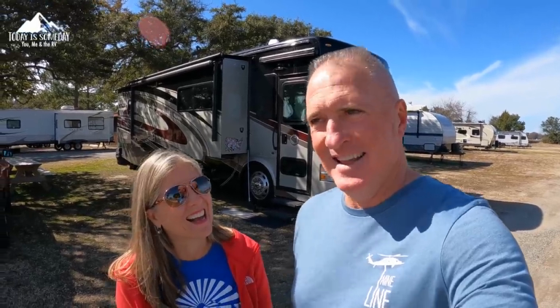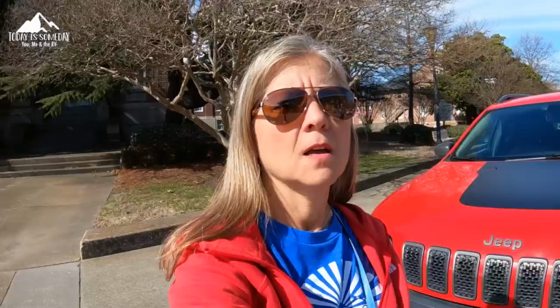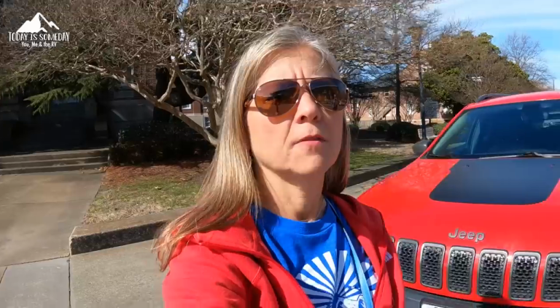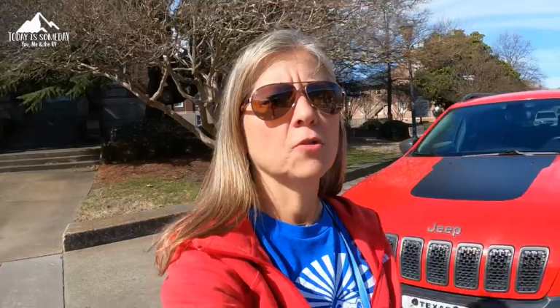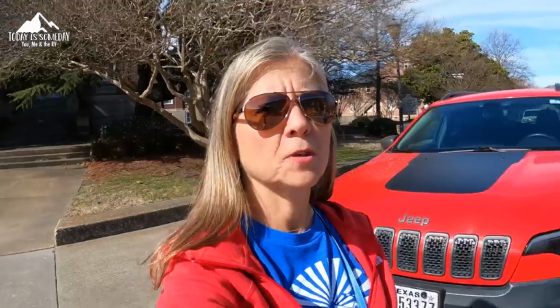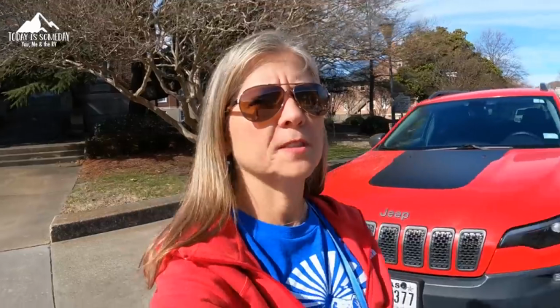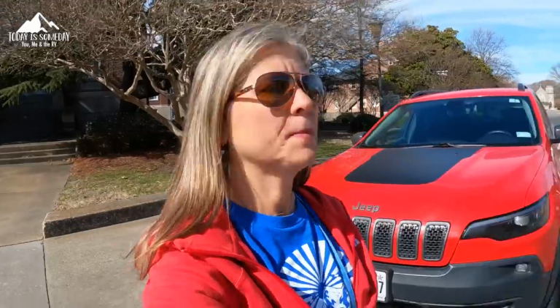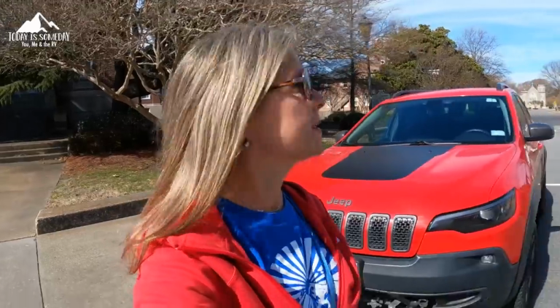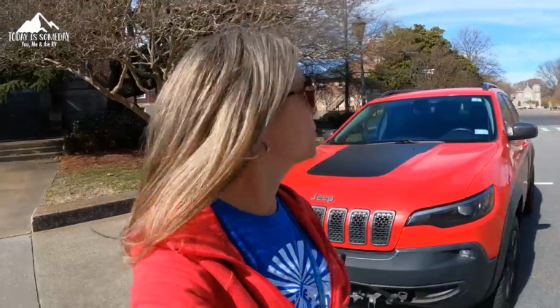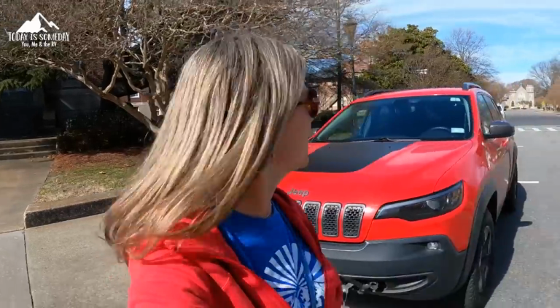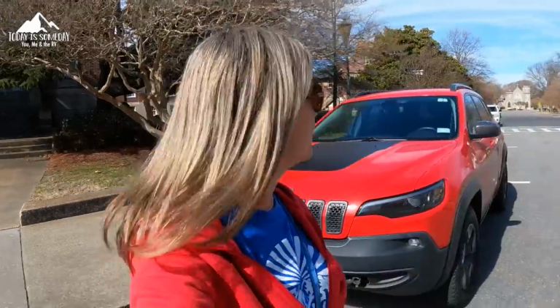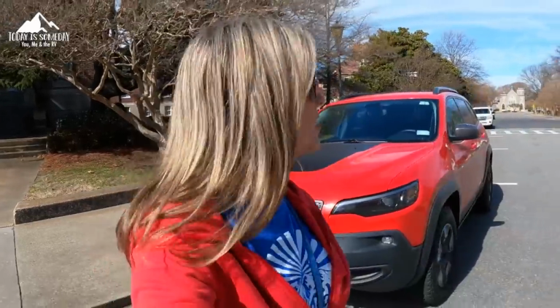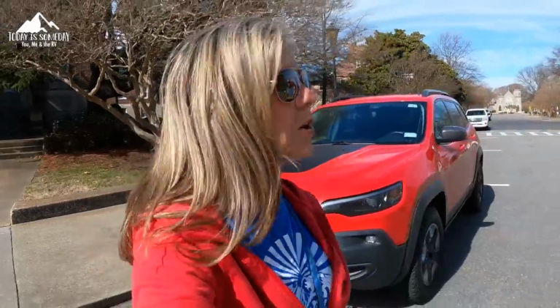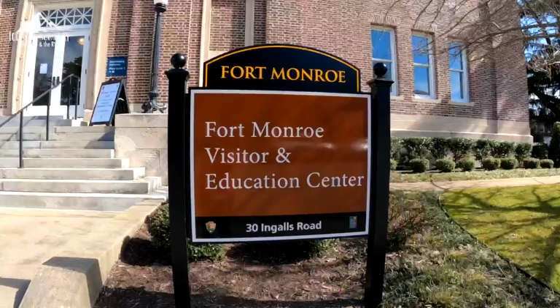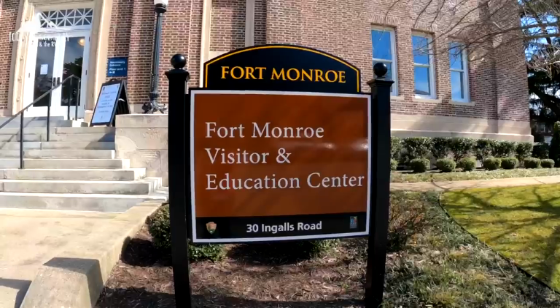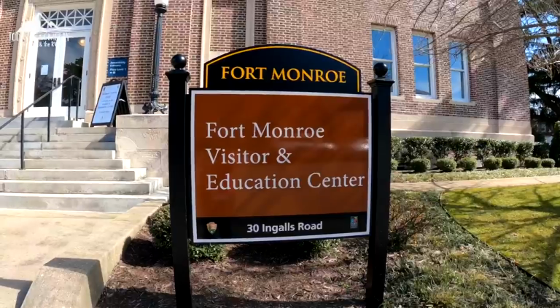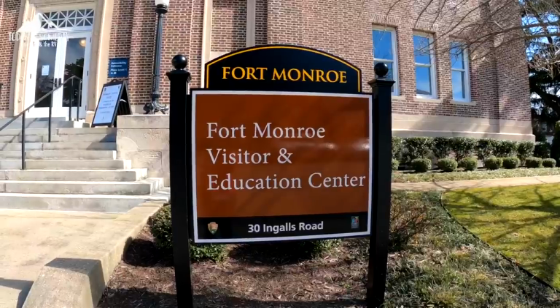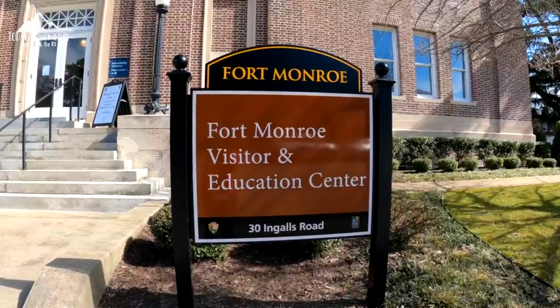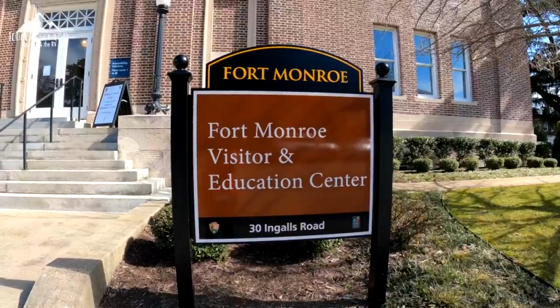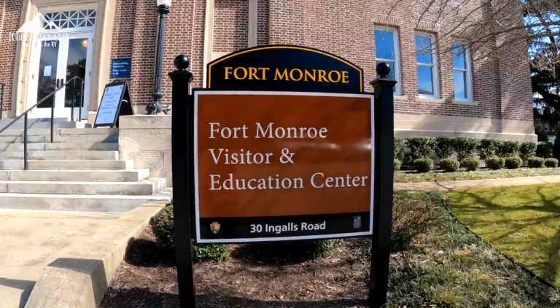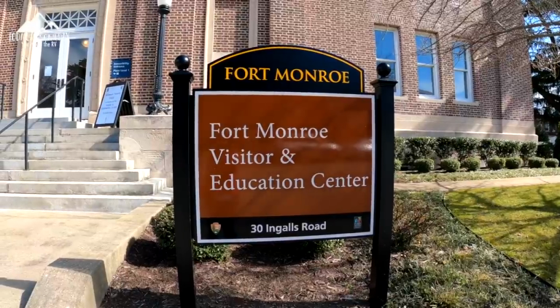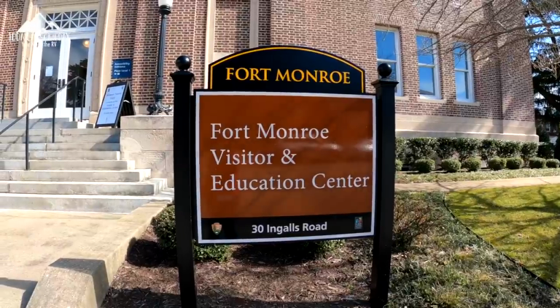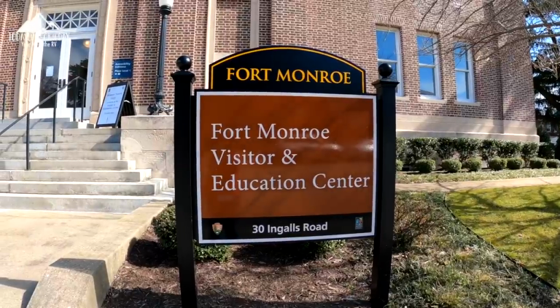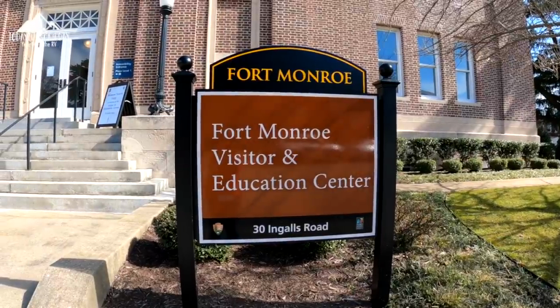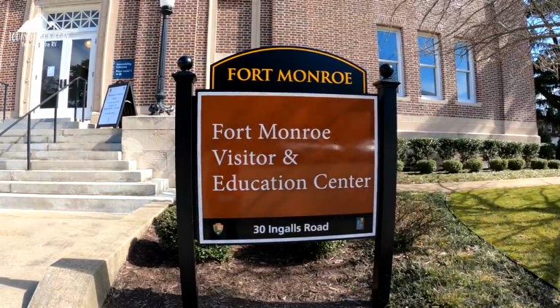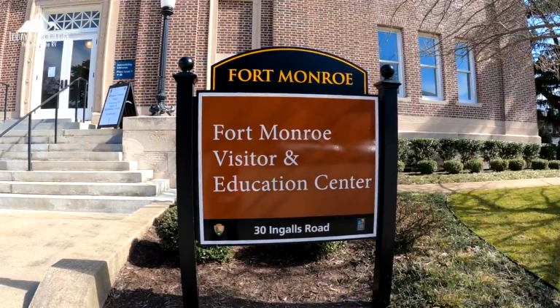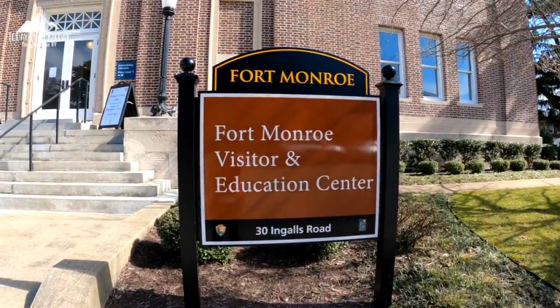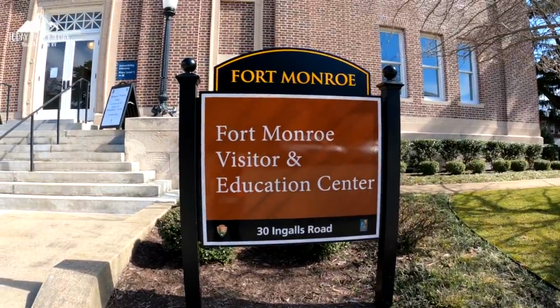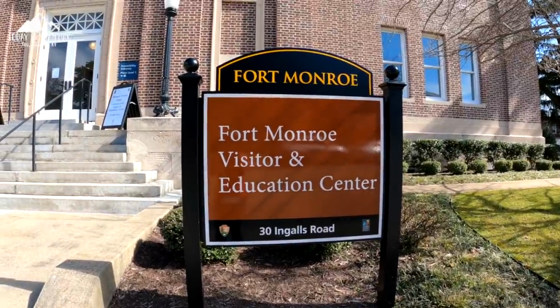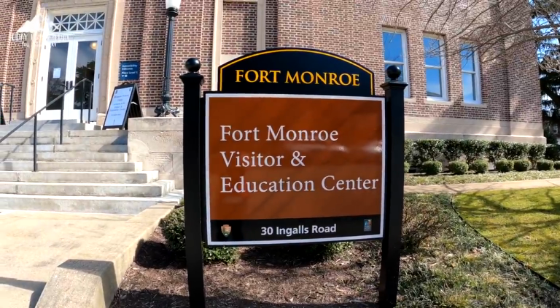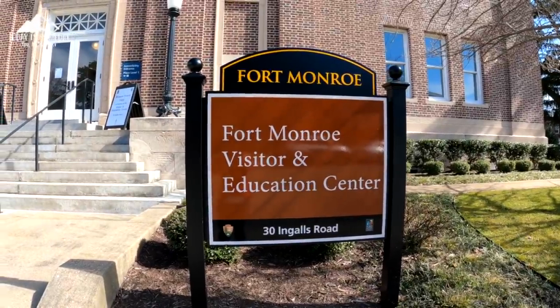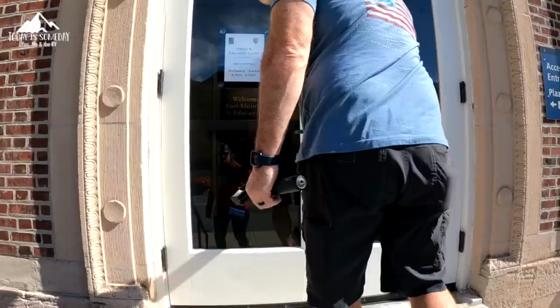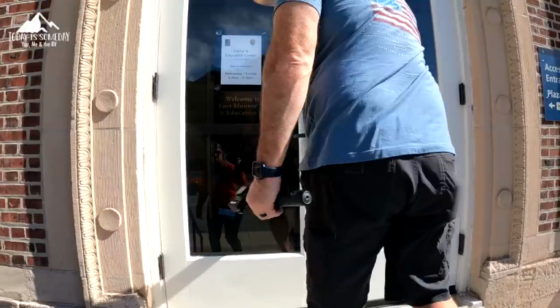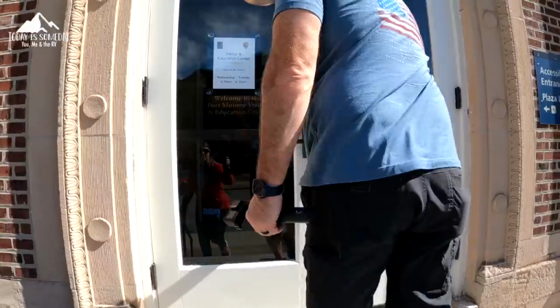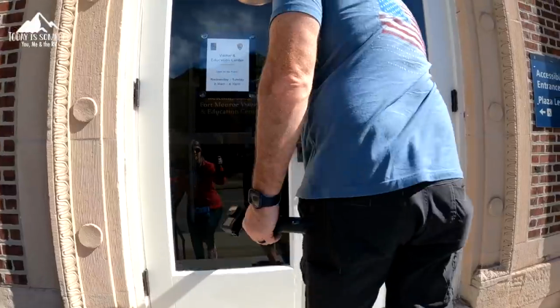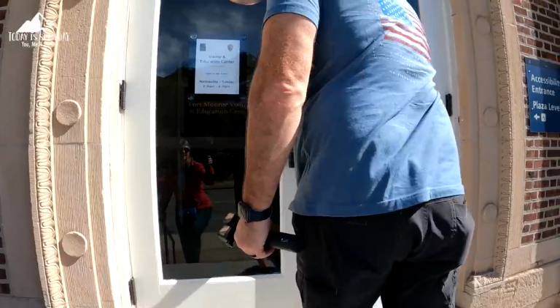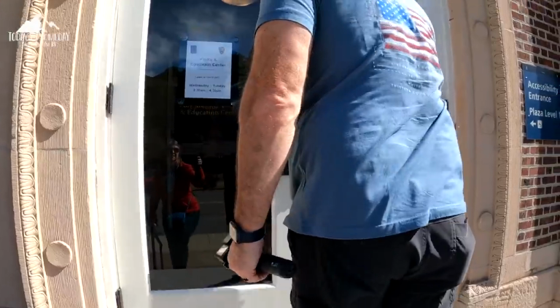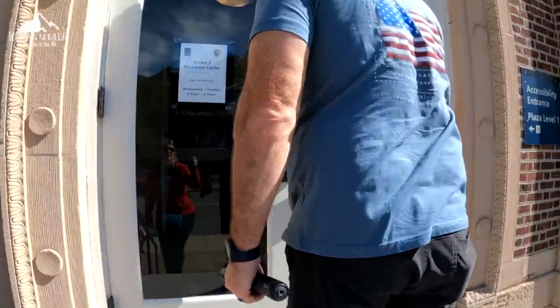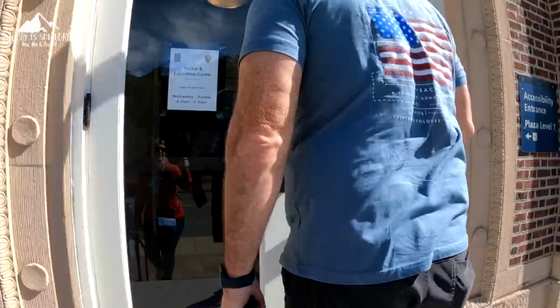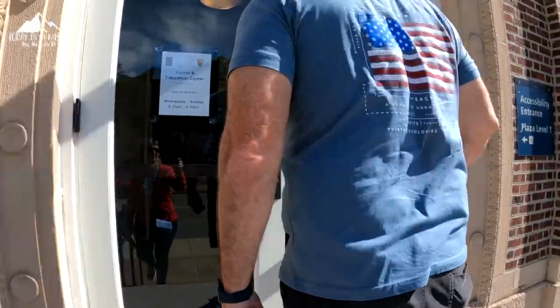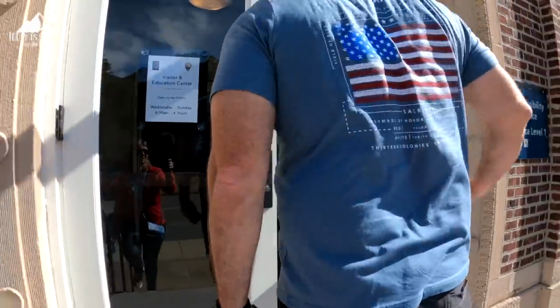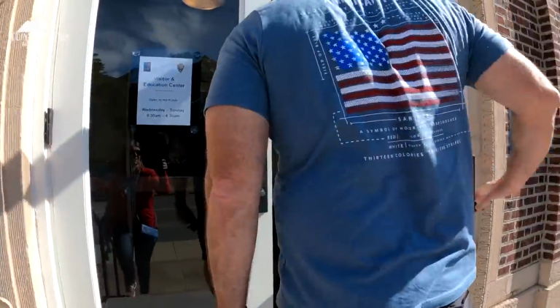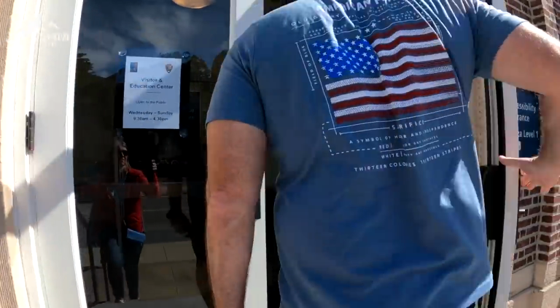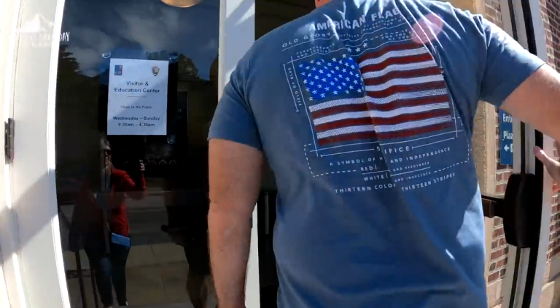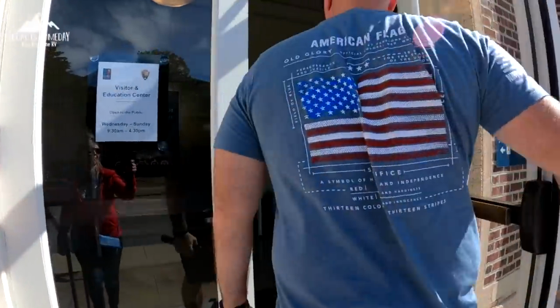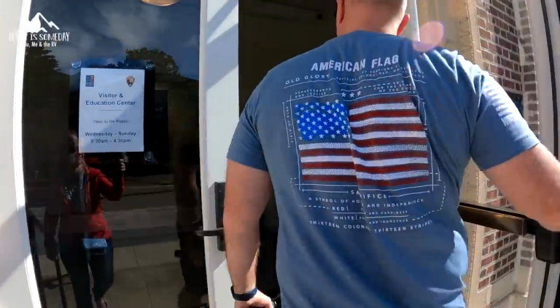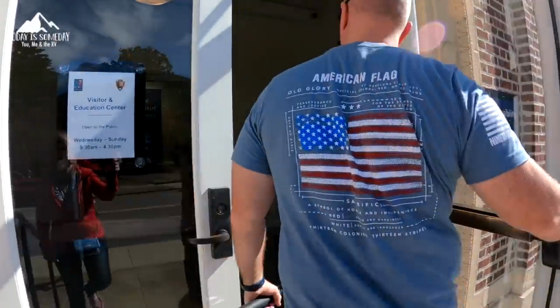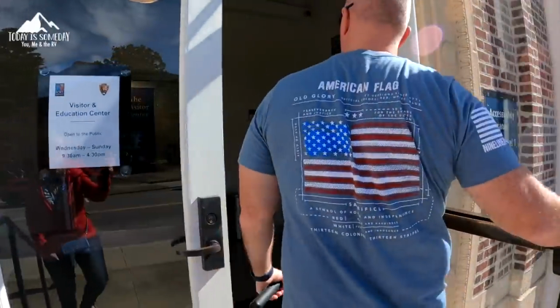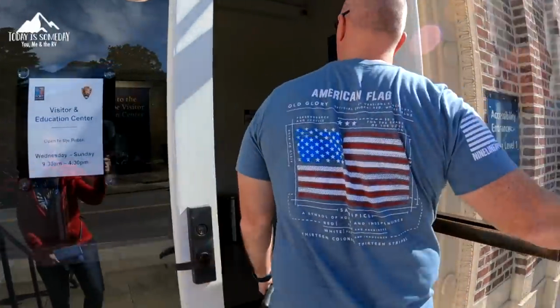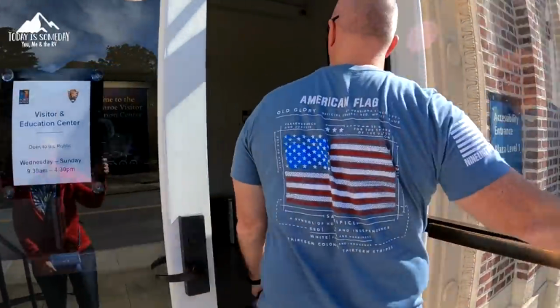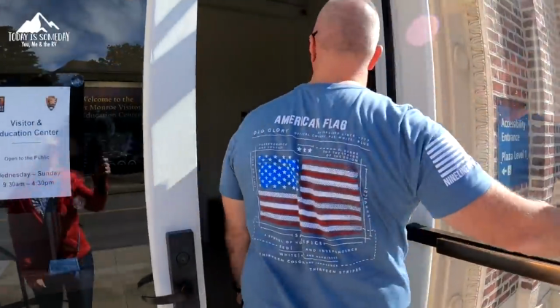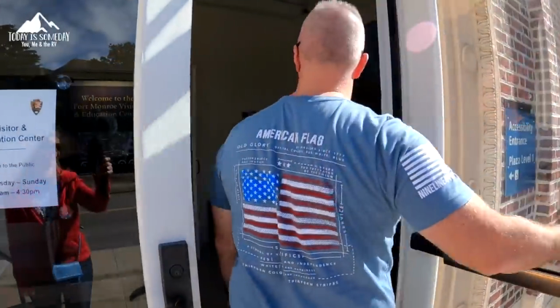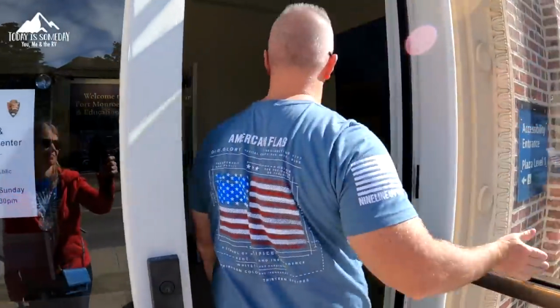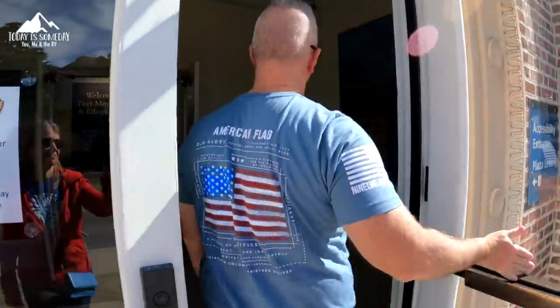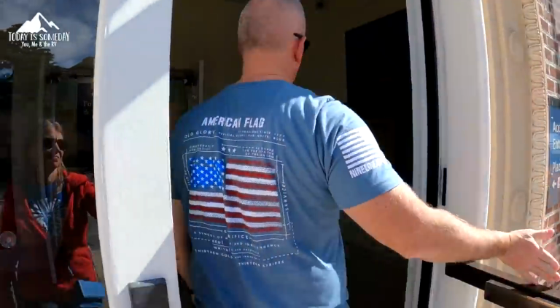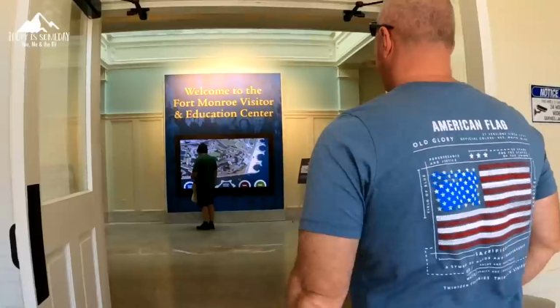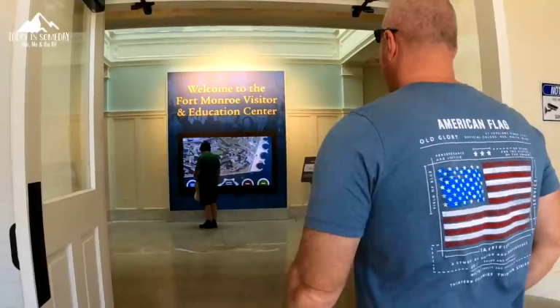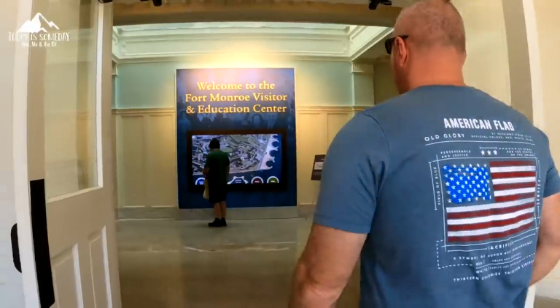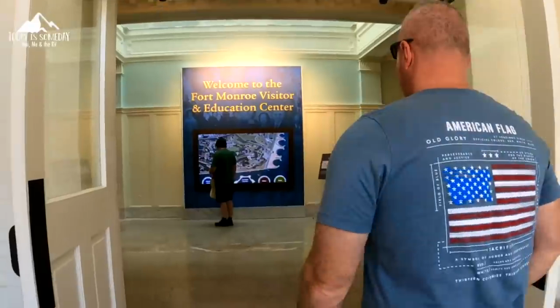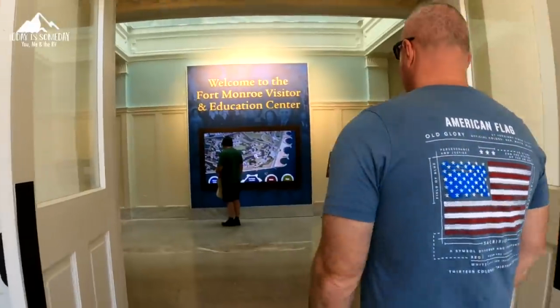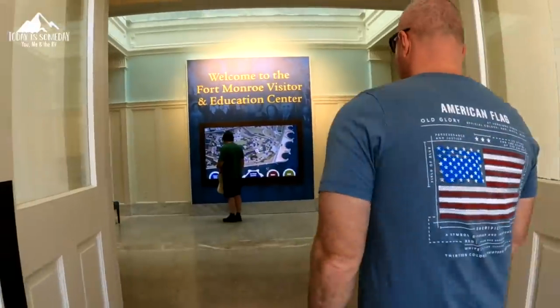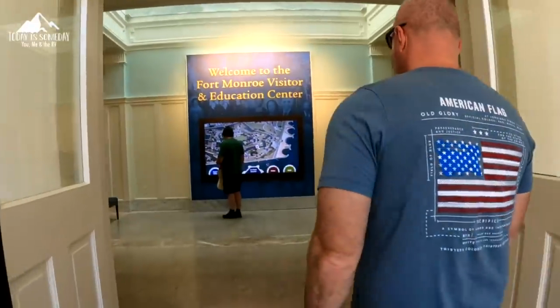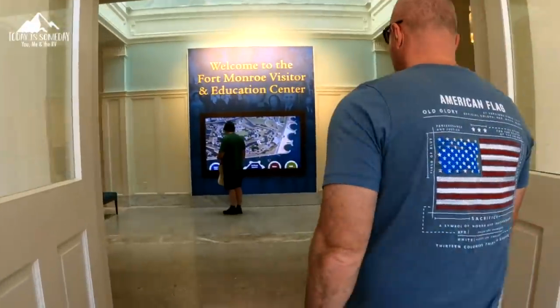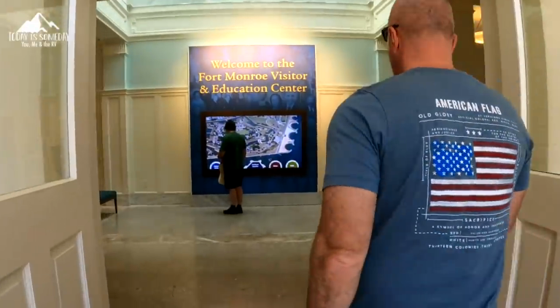Of course, the best way to start is always the visitor center.